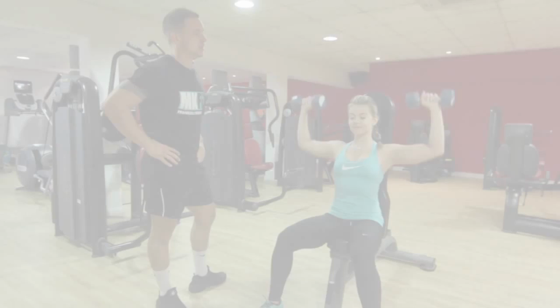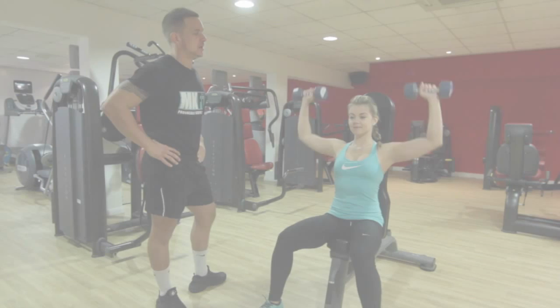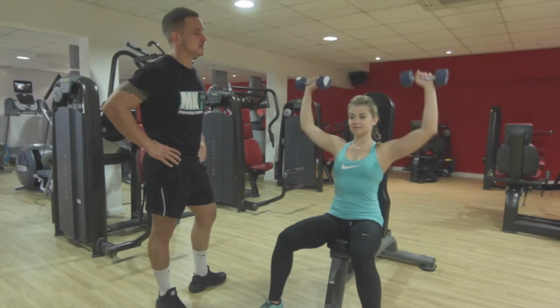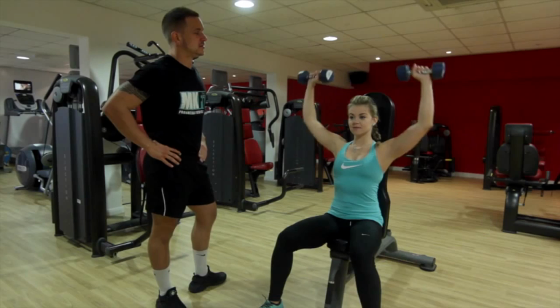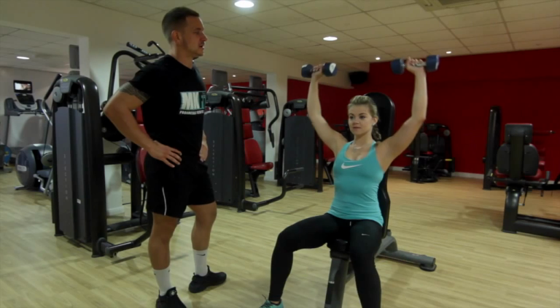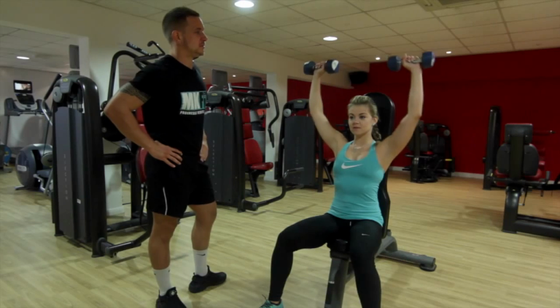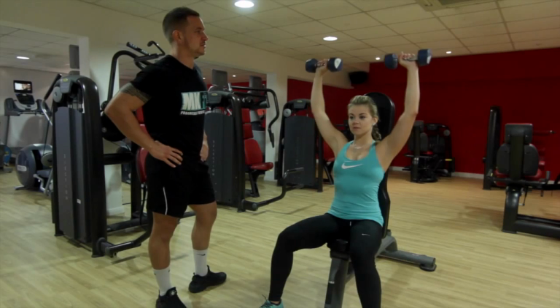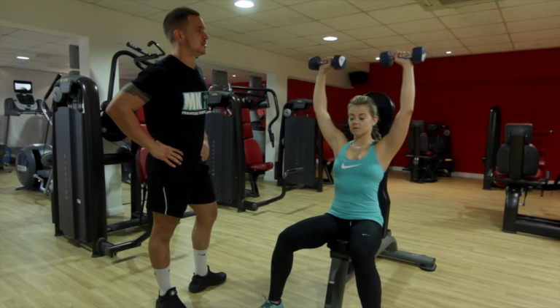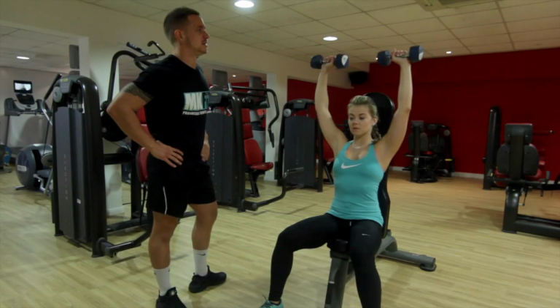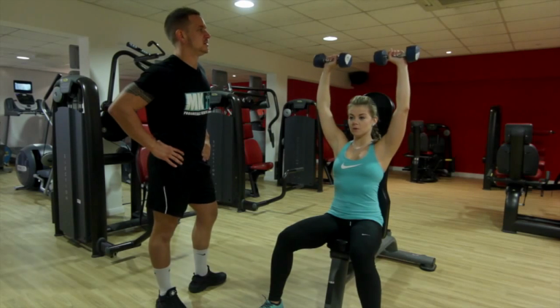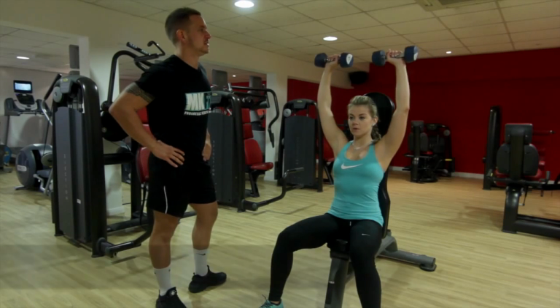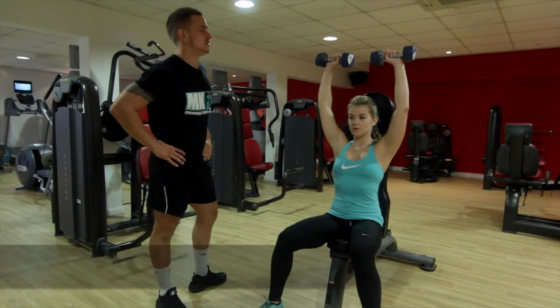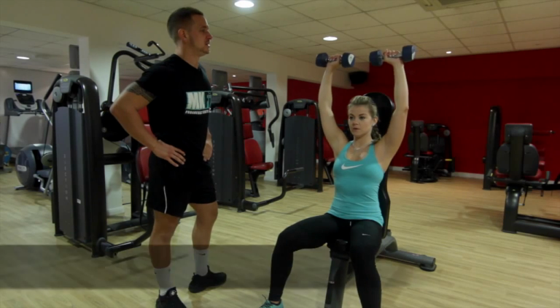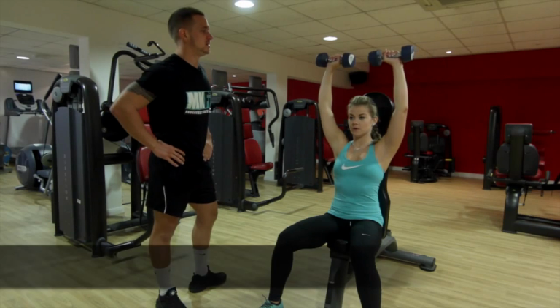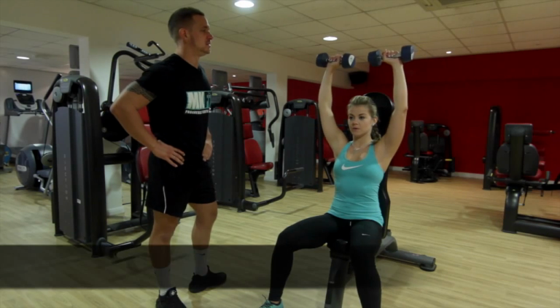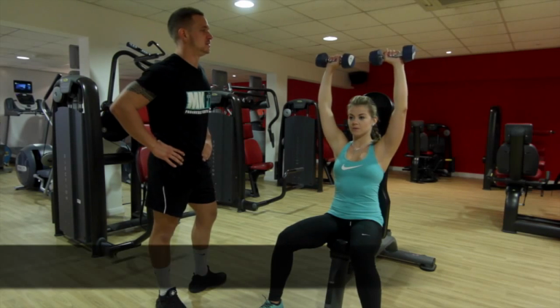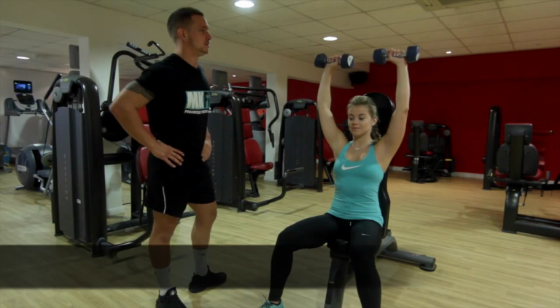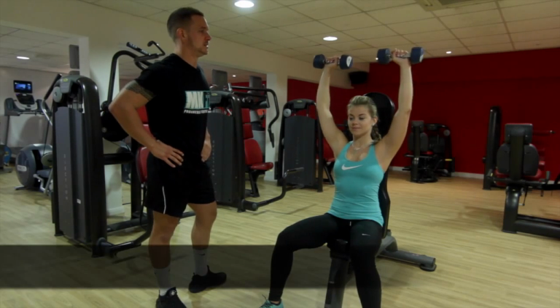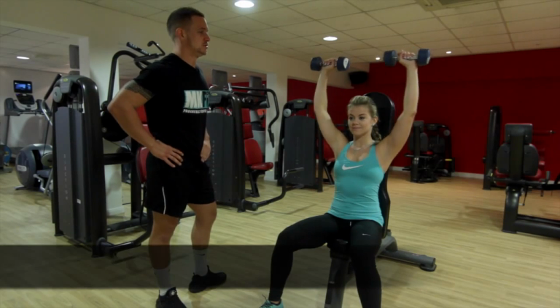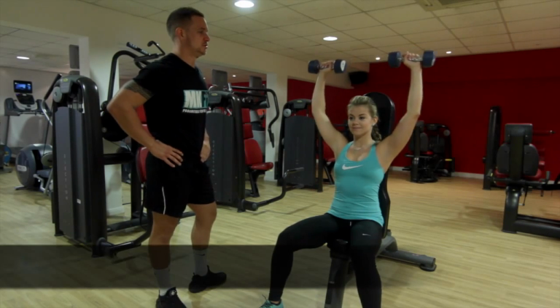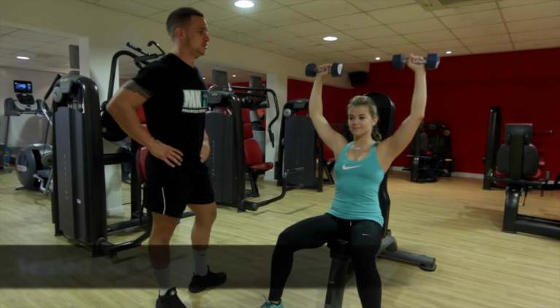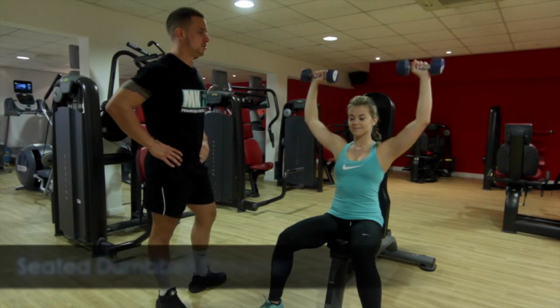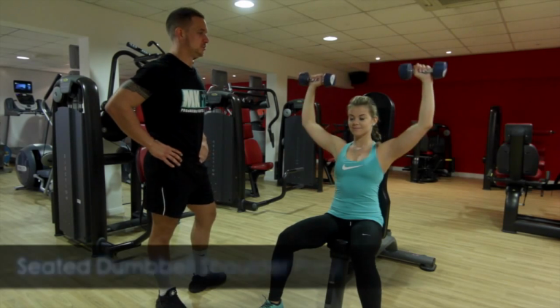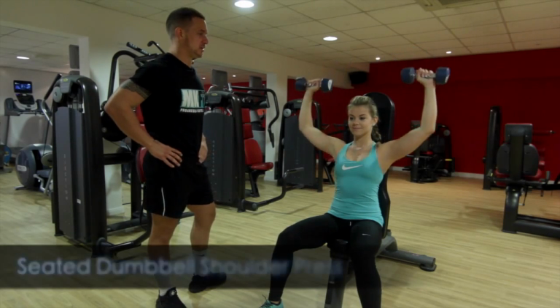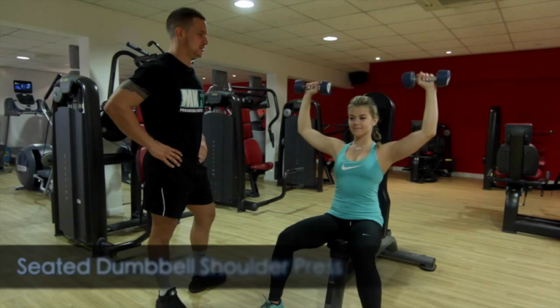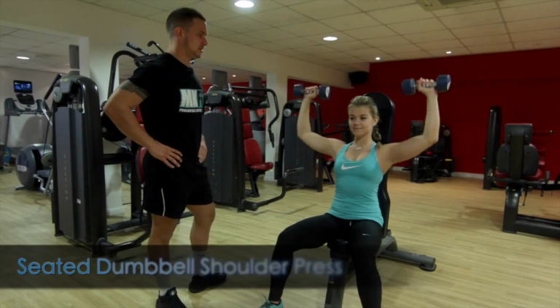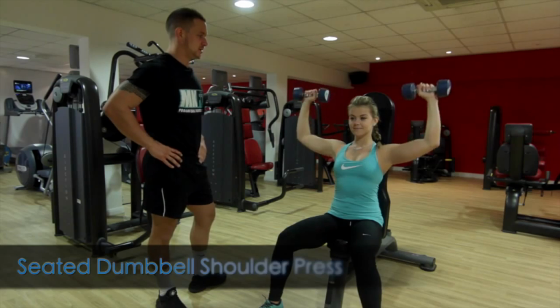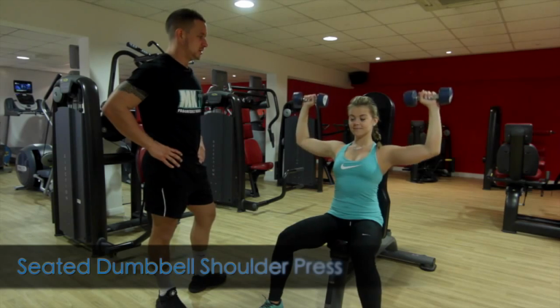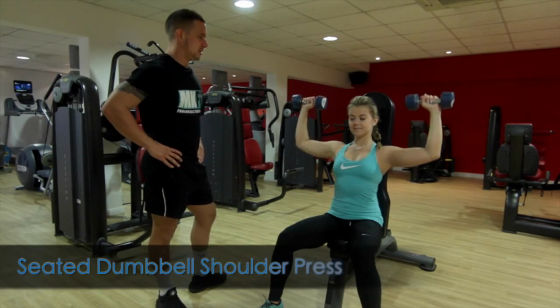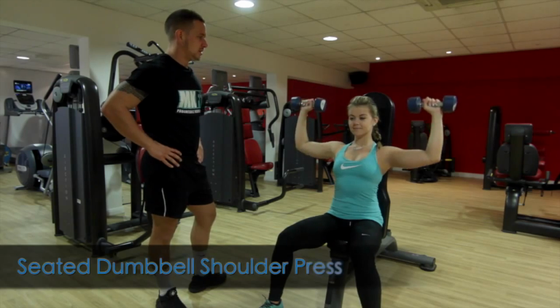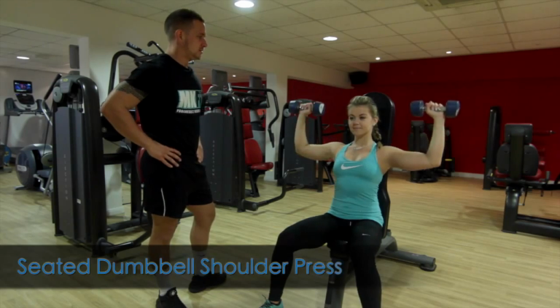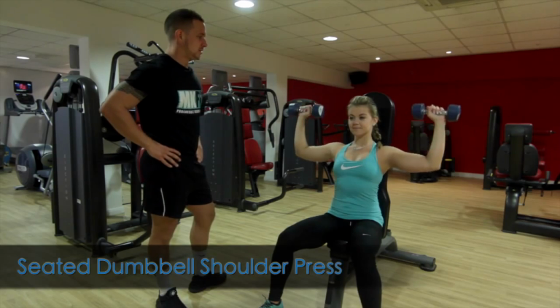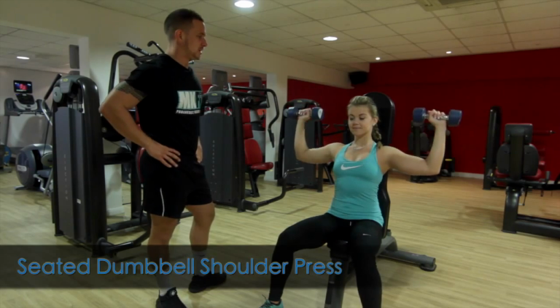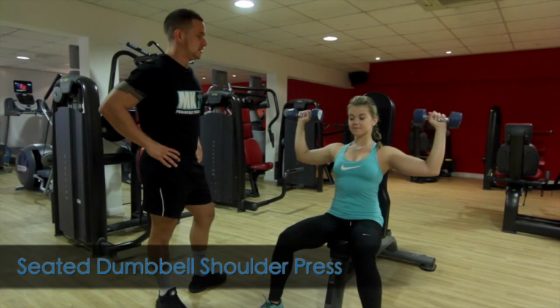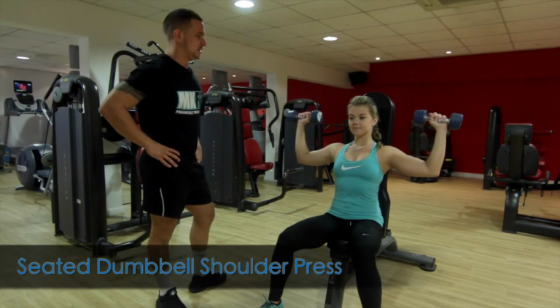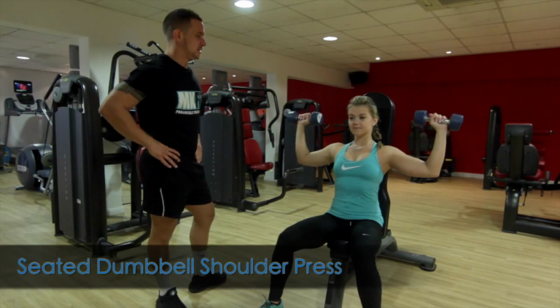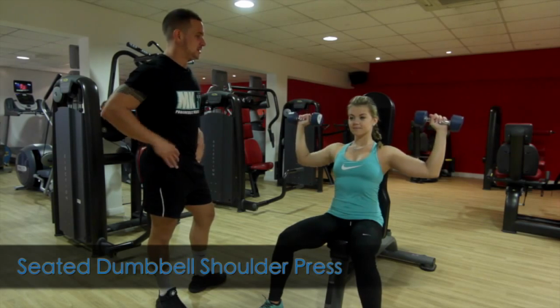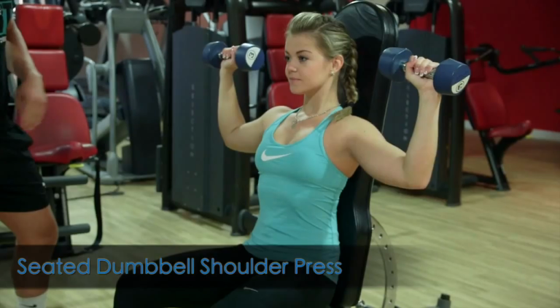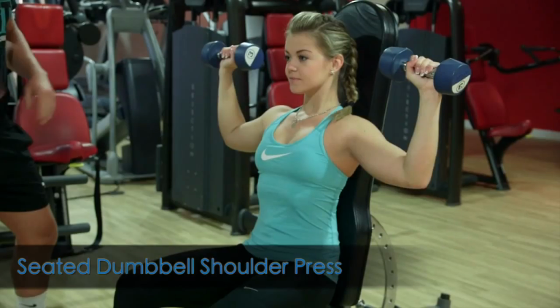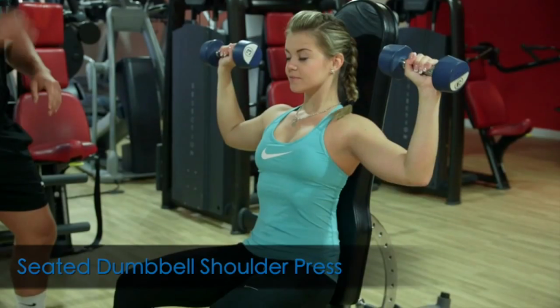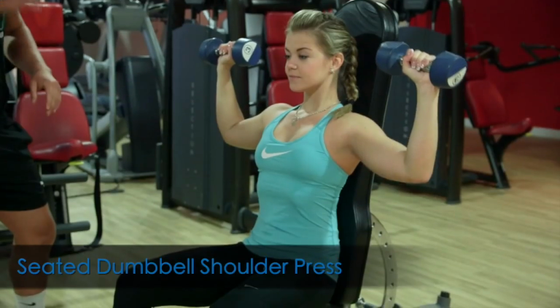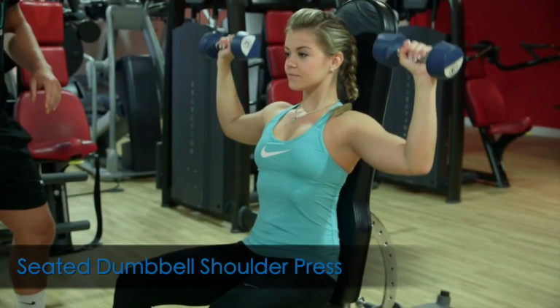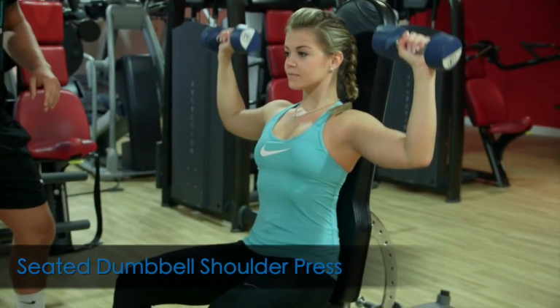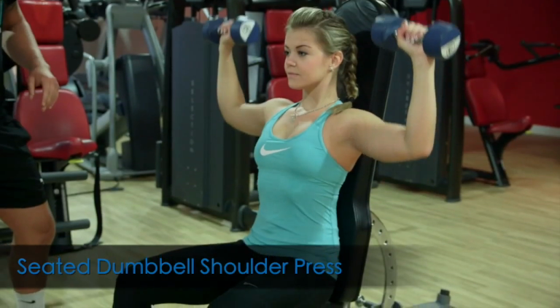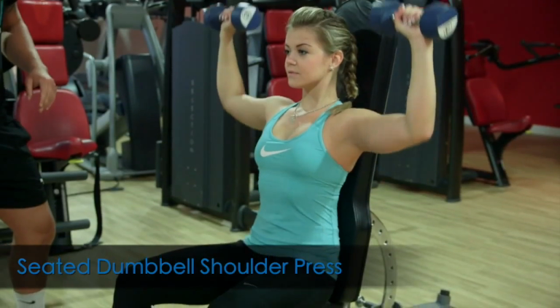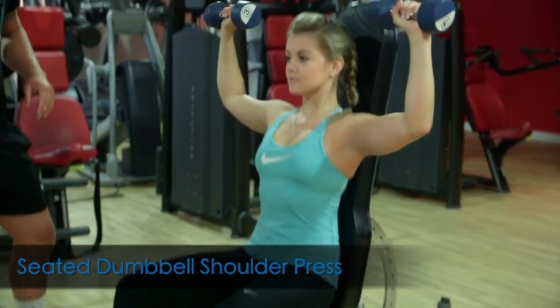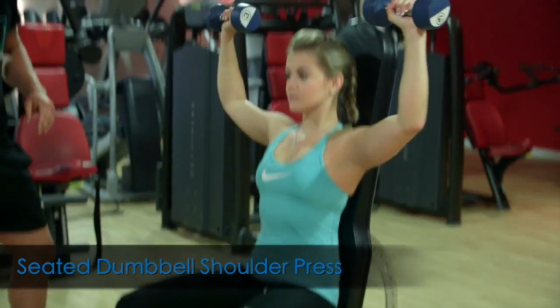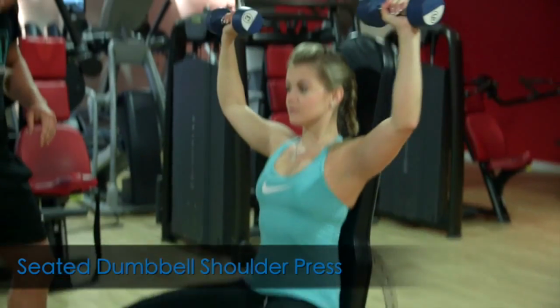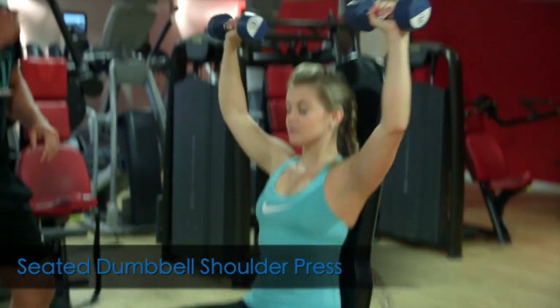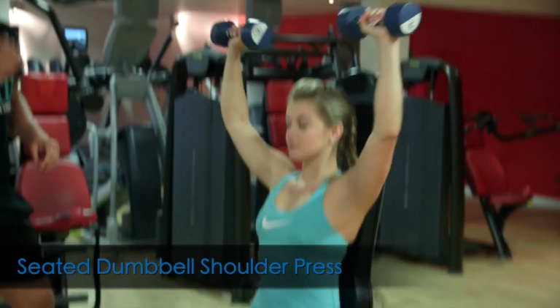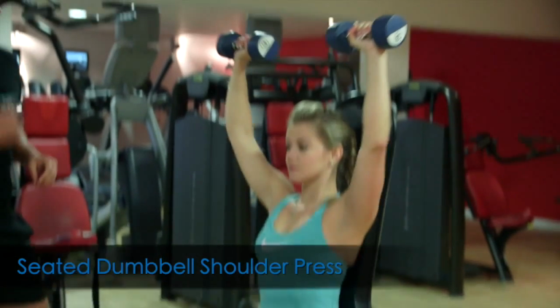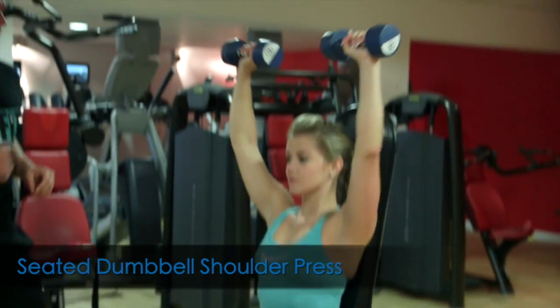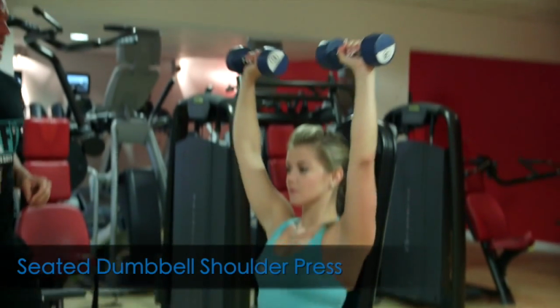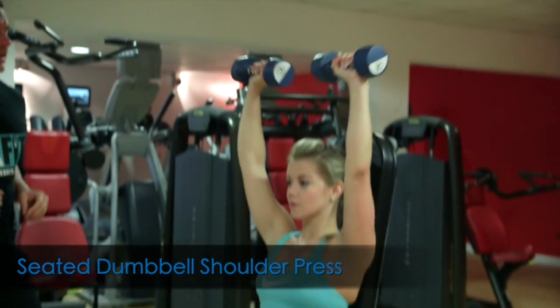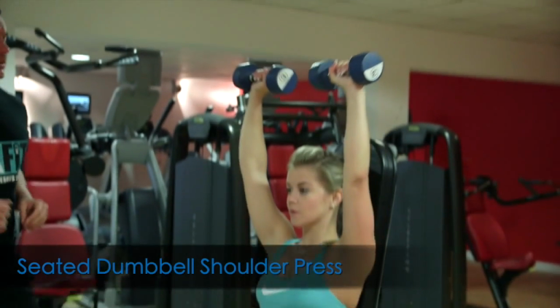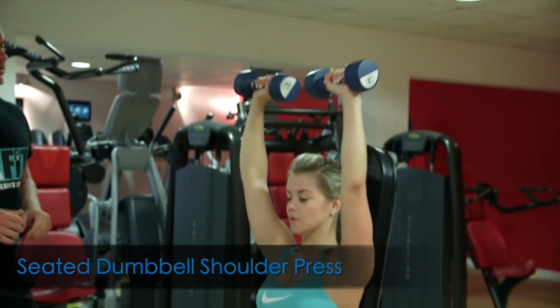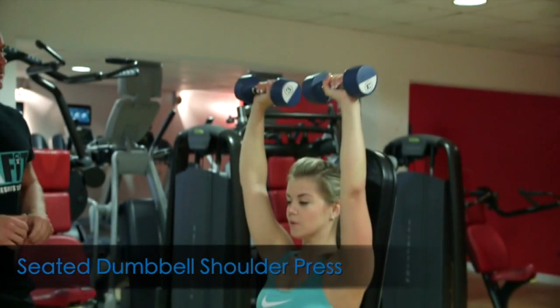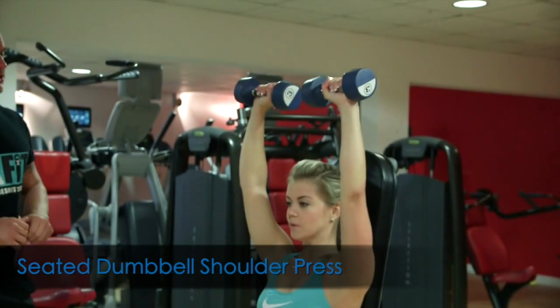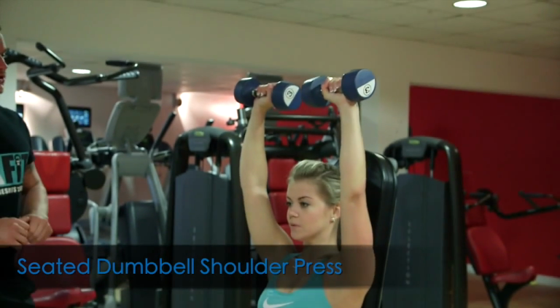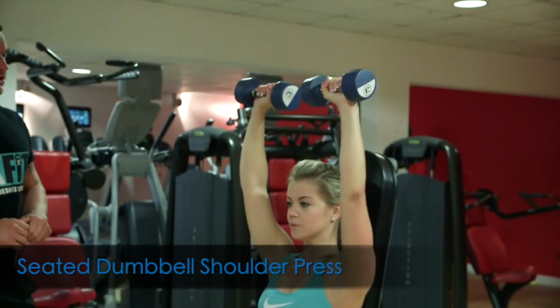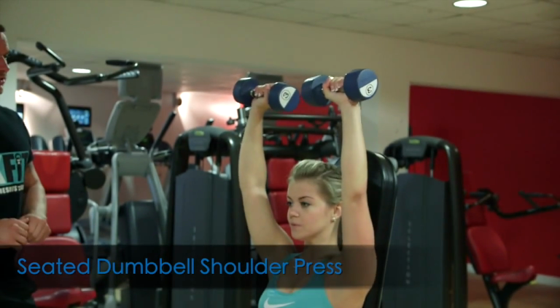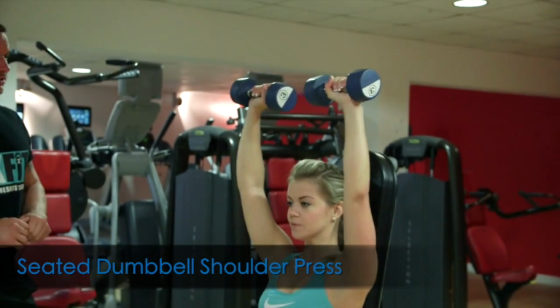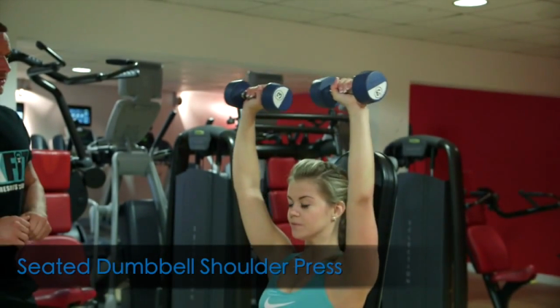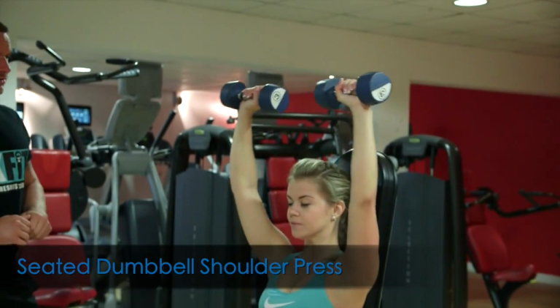Claudia is demonstrating a seated dumbbell shoulder press, hitting the top of the shoulders and some of the triceps.